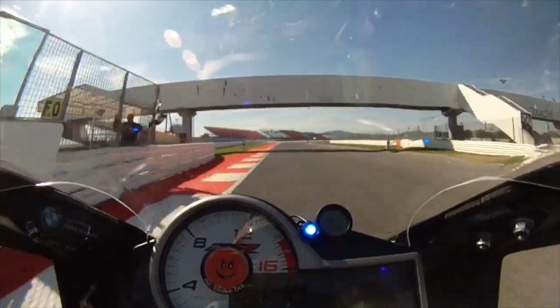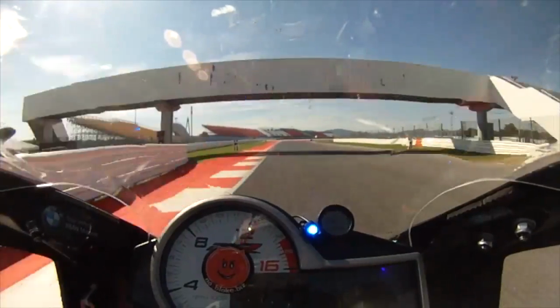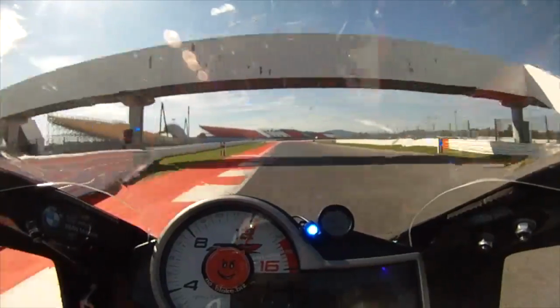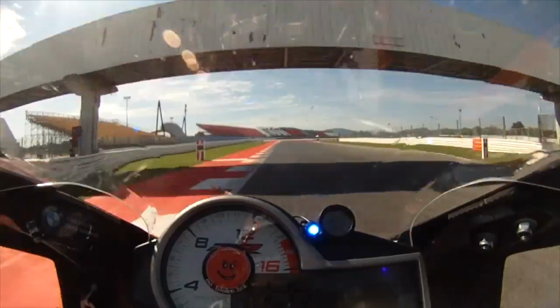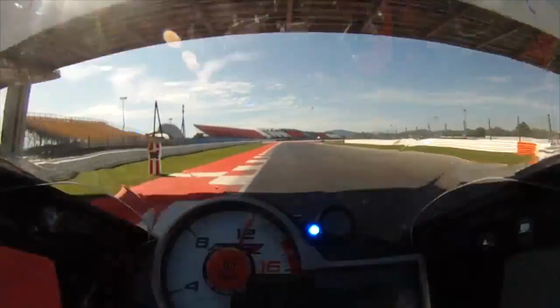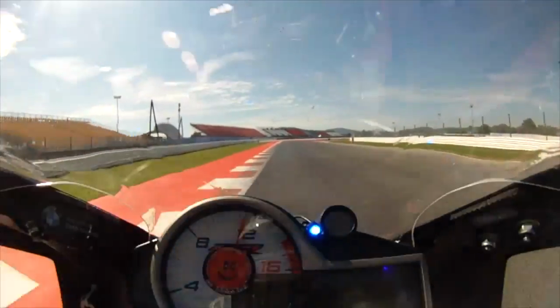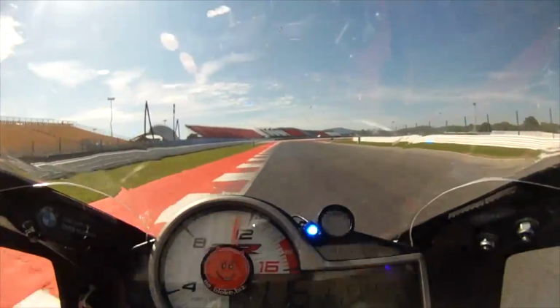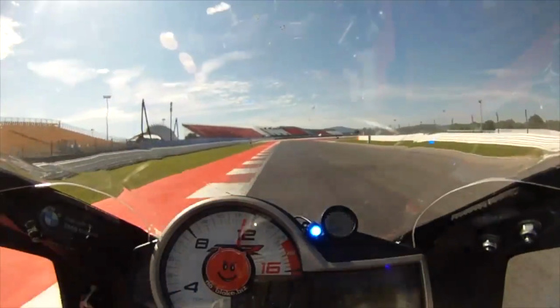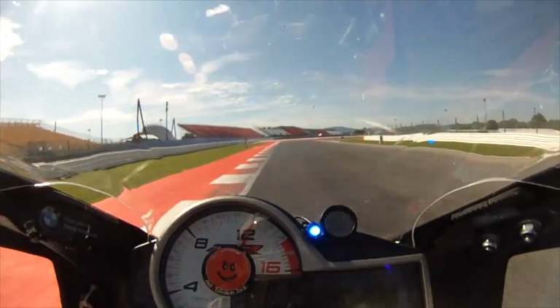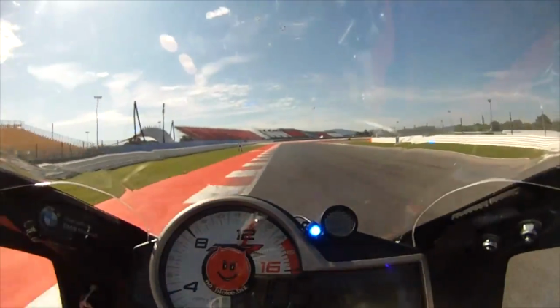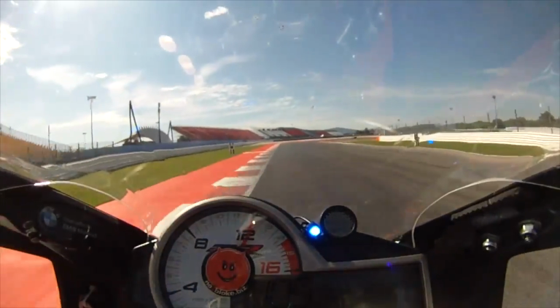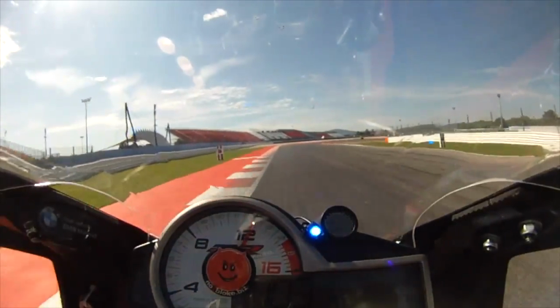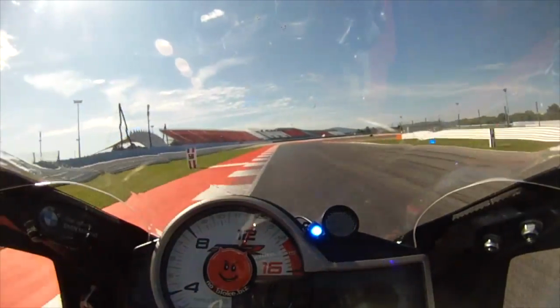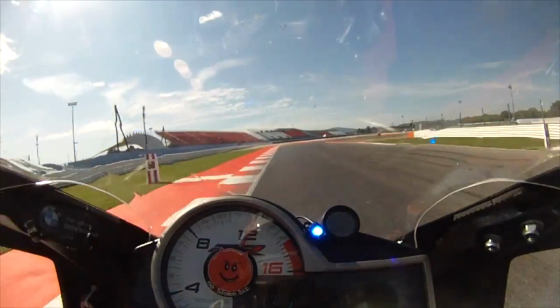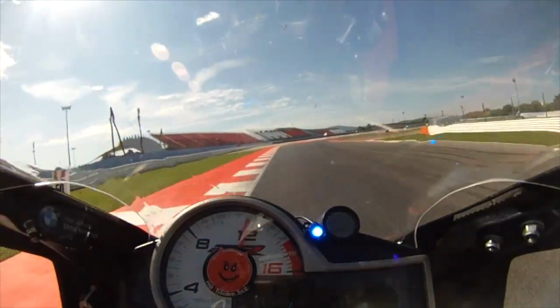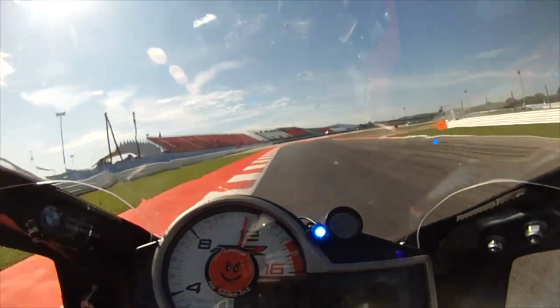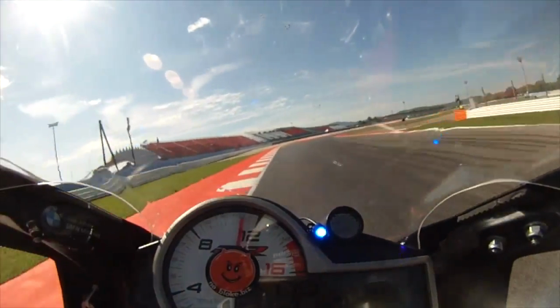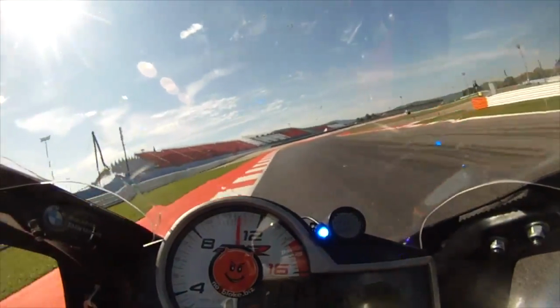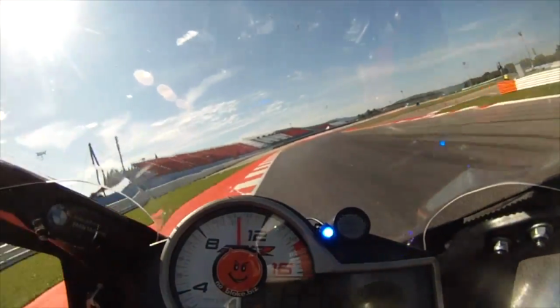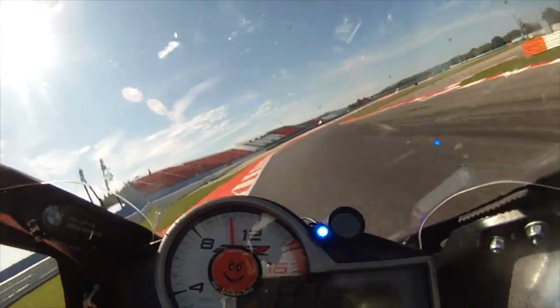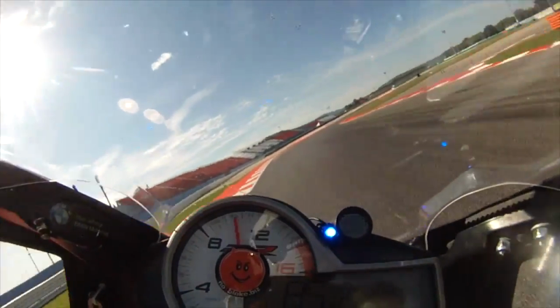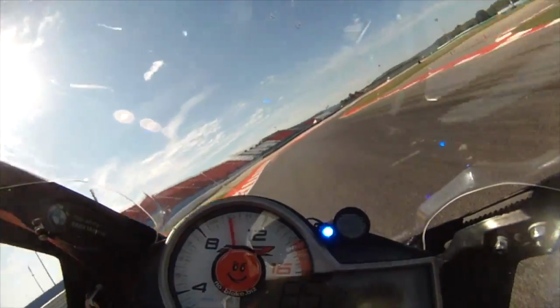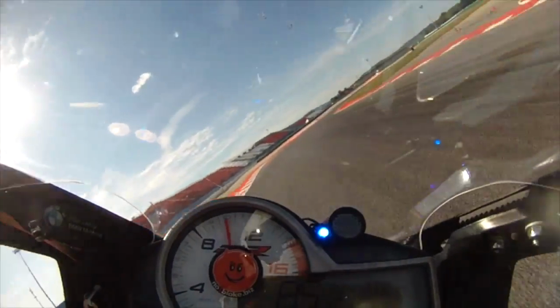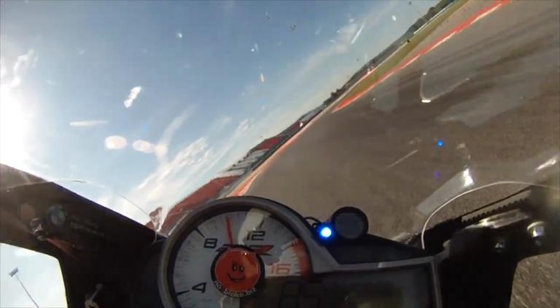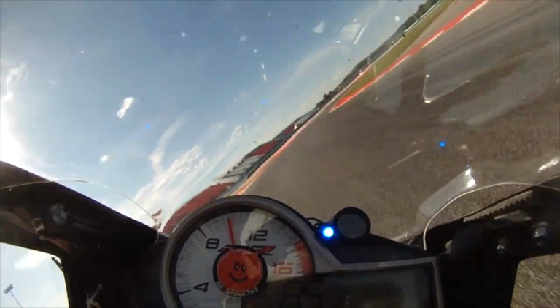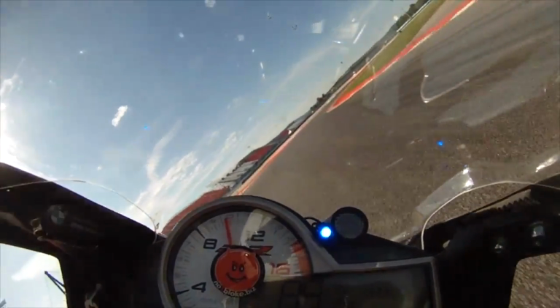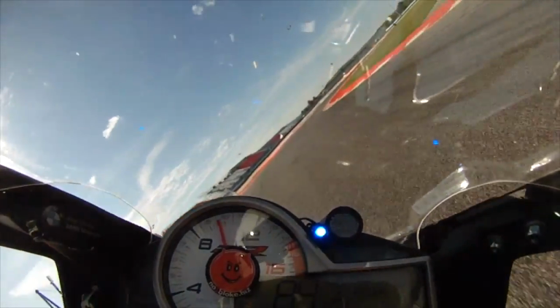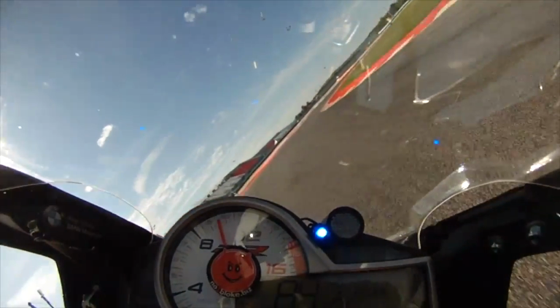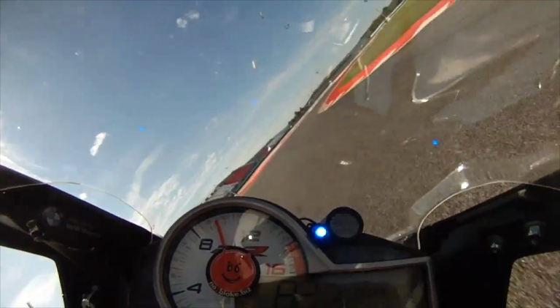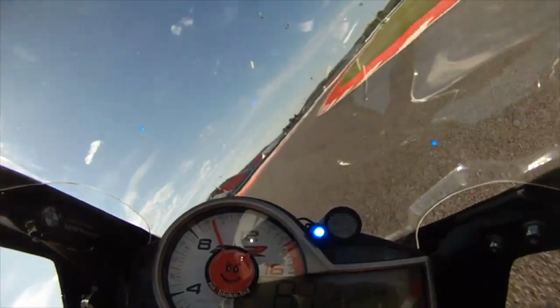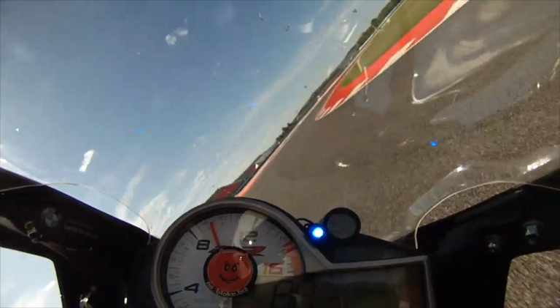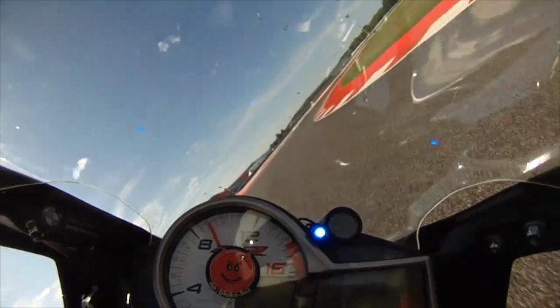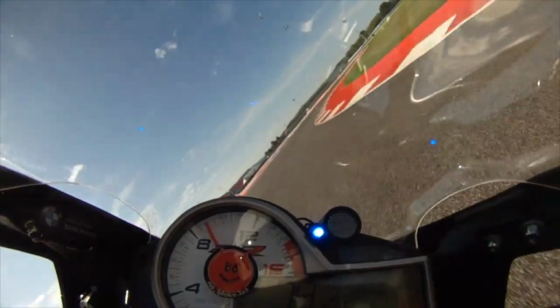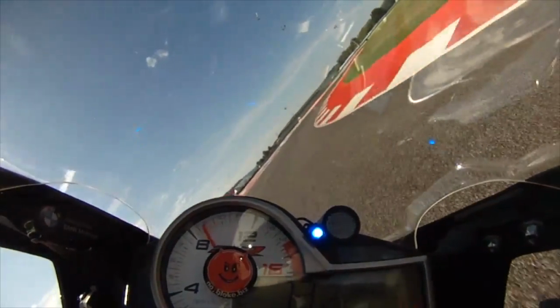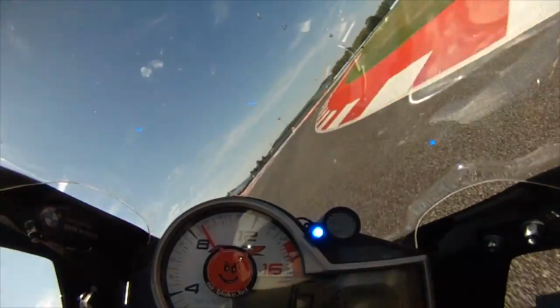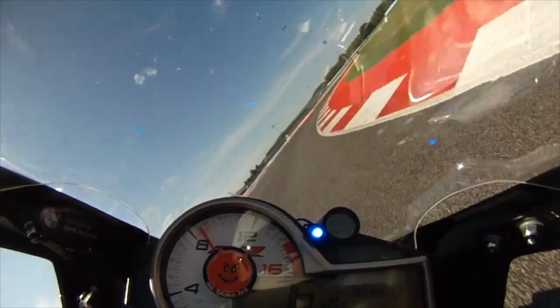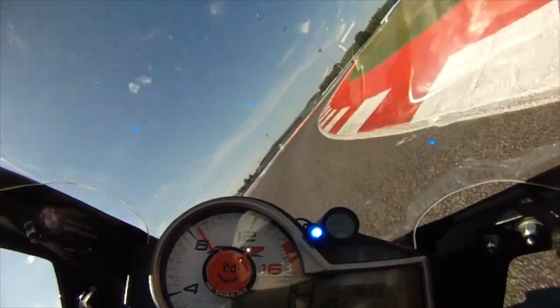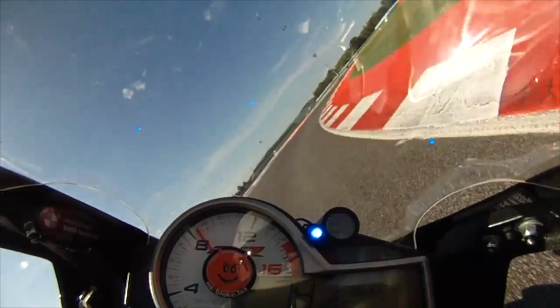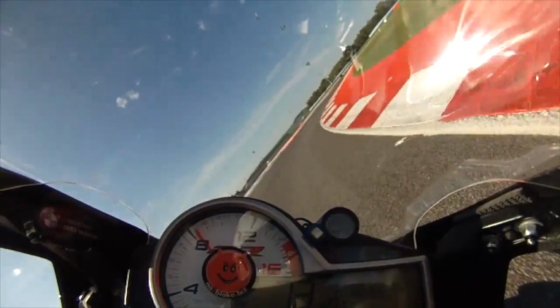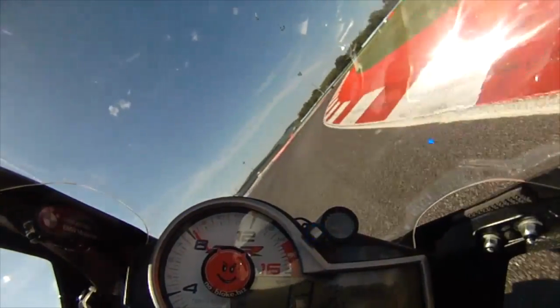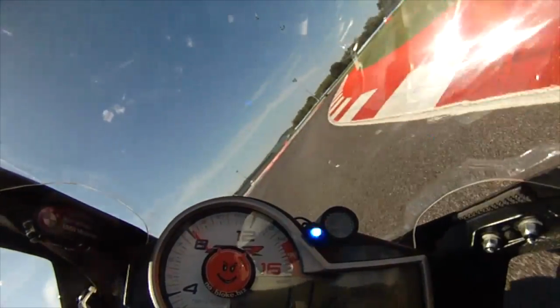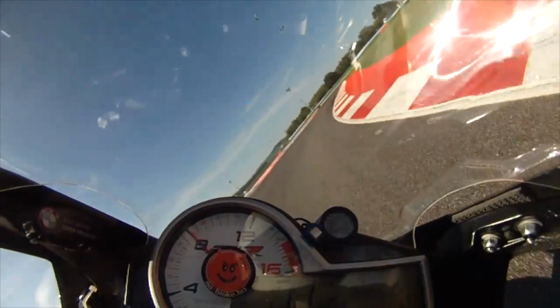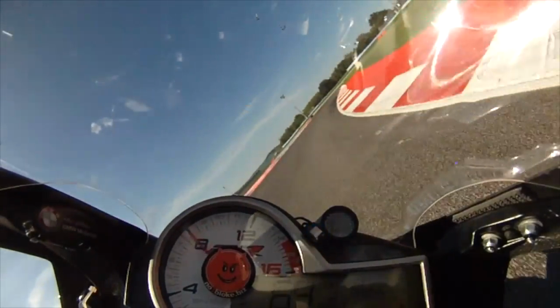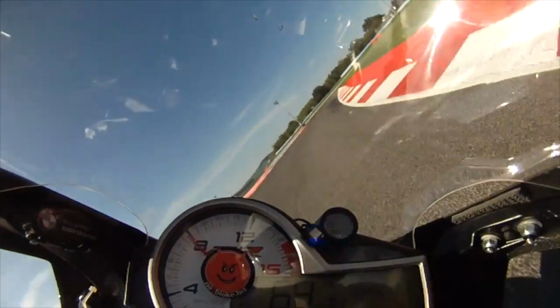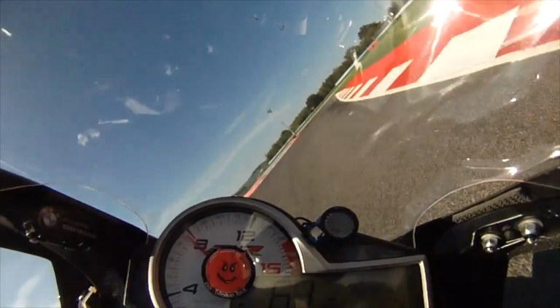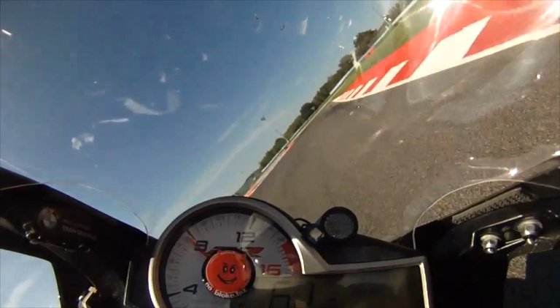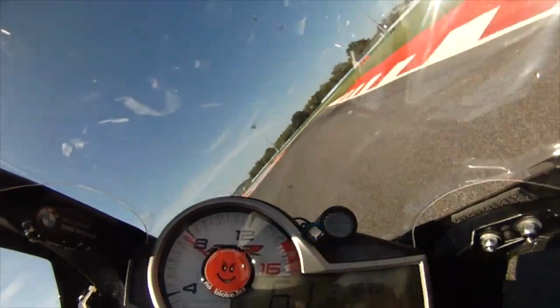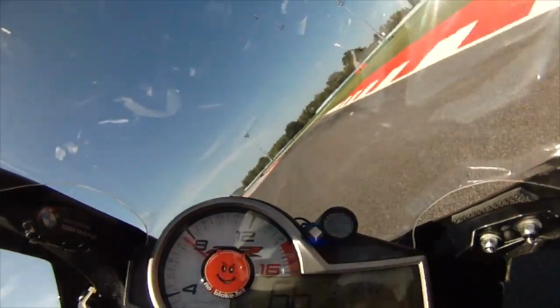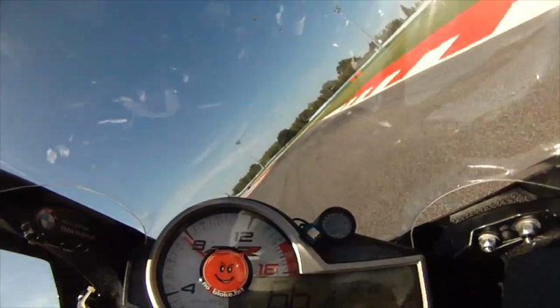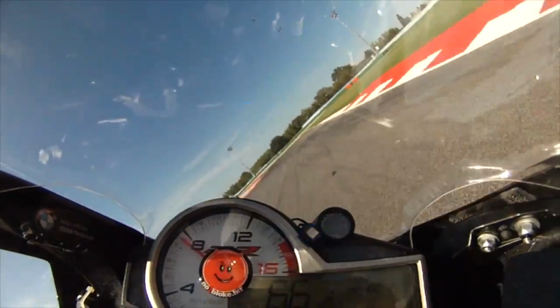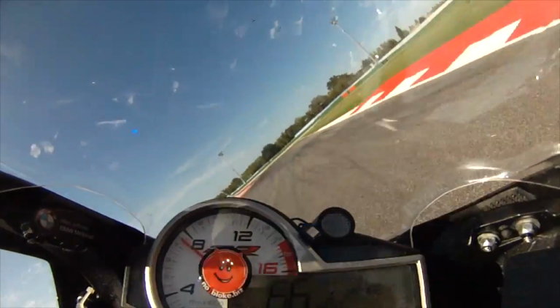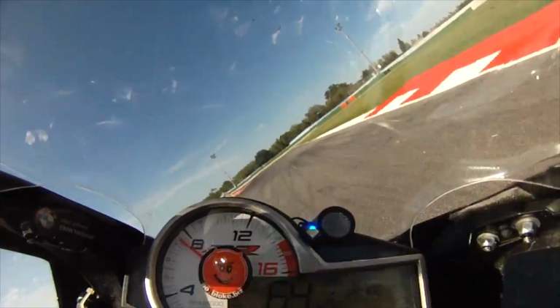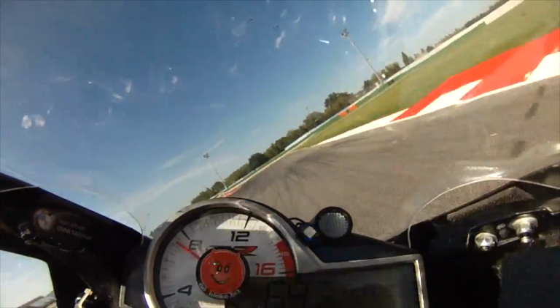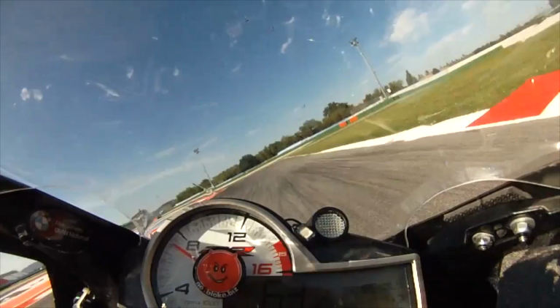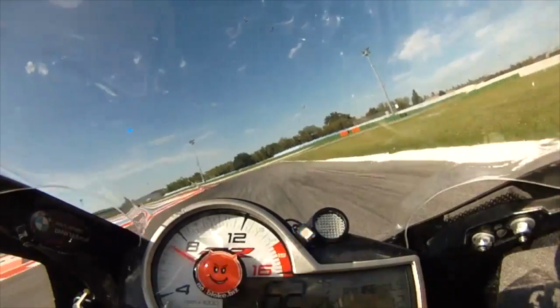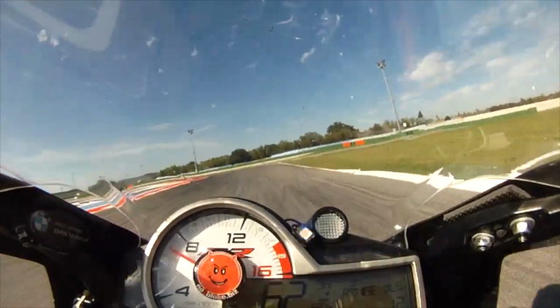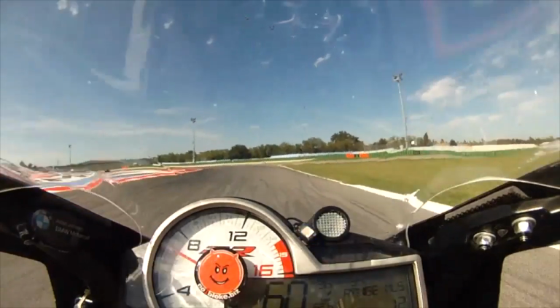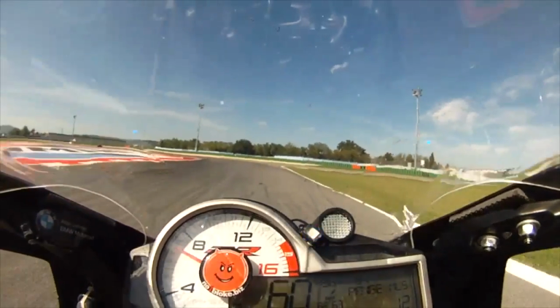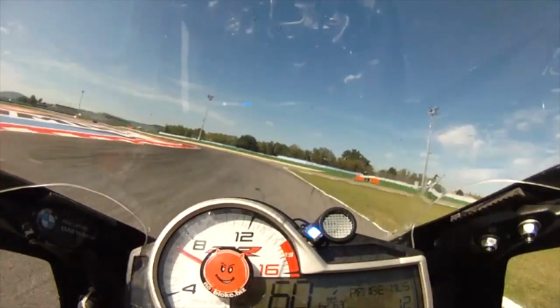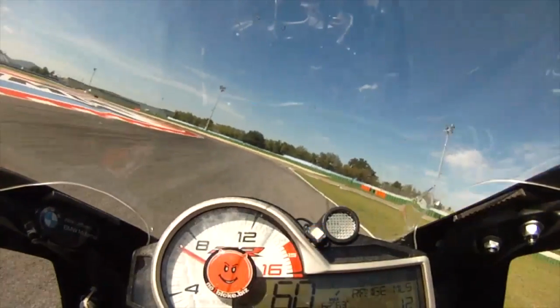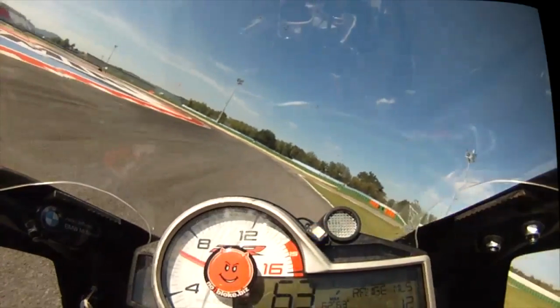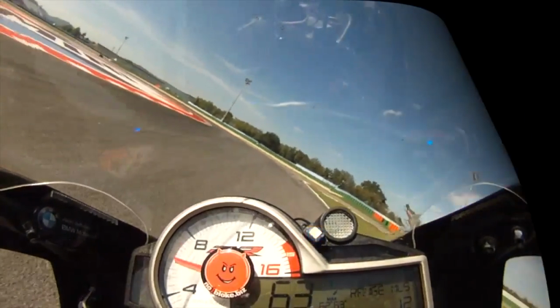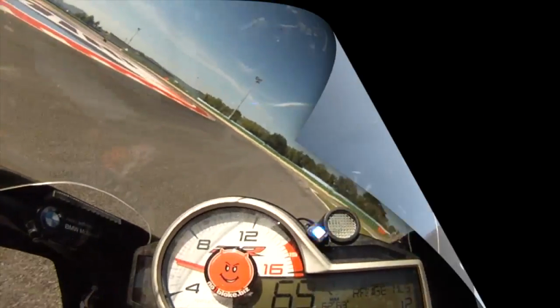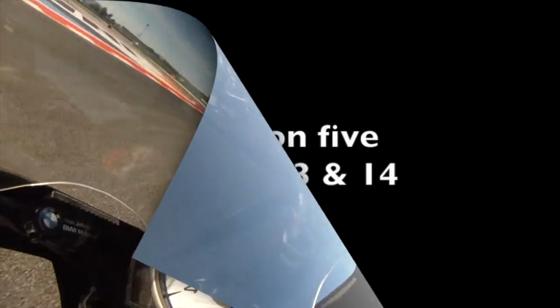I've raced here and done some track days too. The place has a great atmosphere and hopefully this will be something you'll find out.